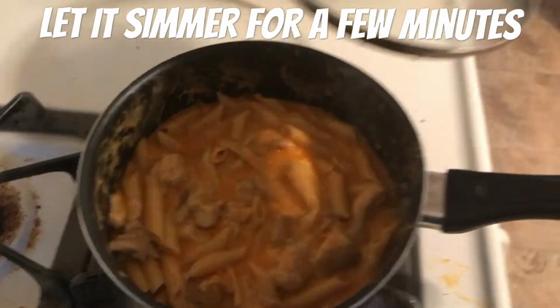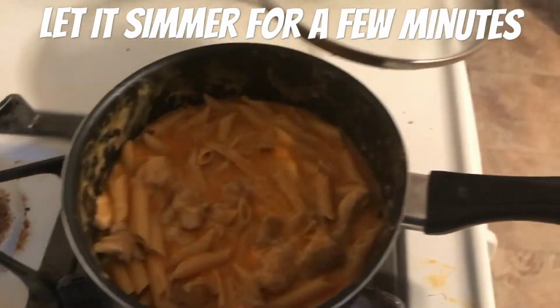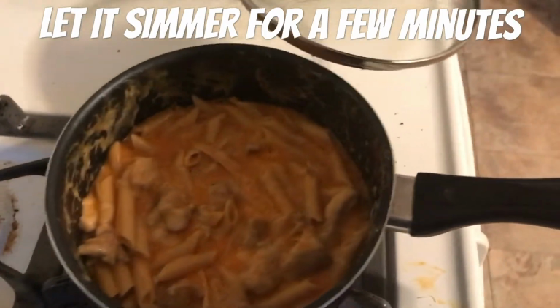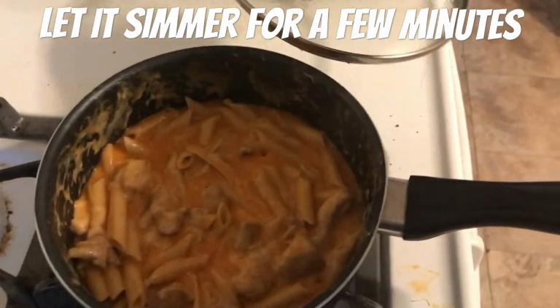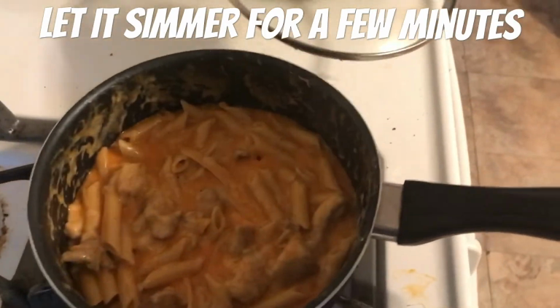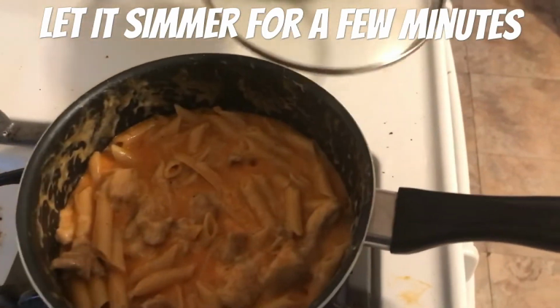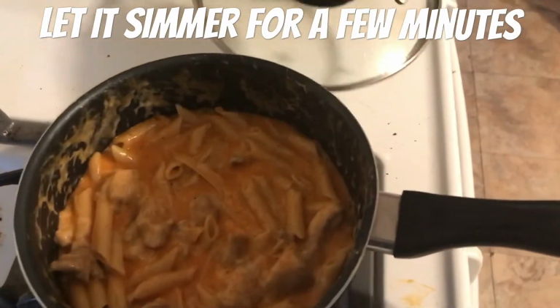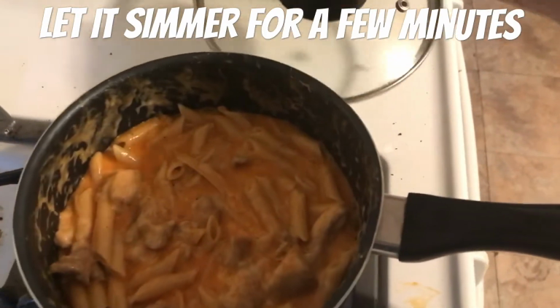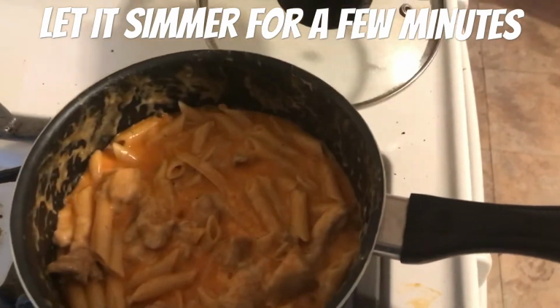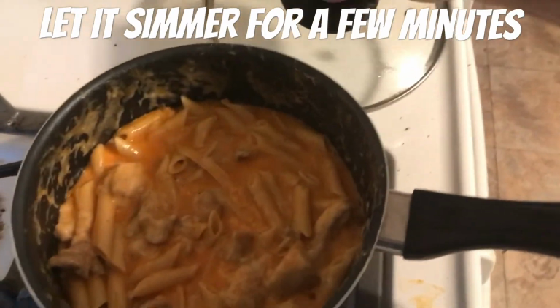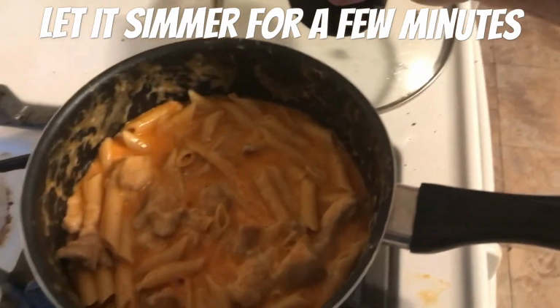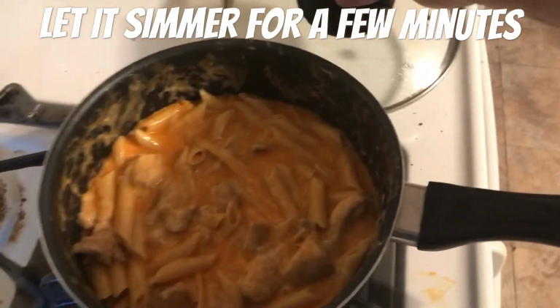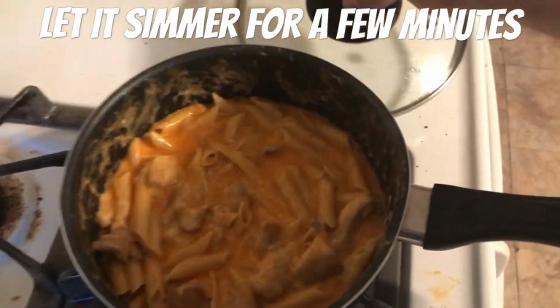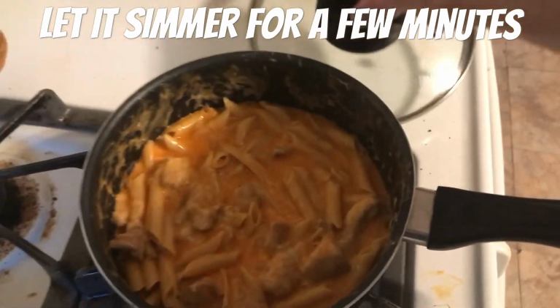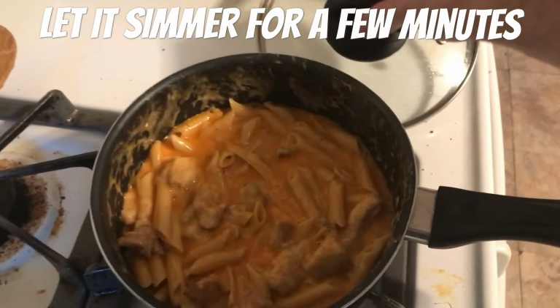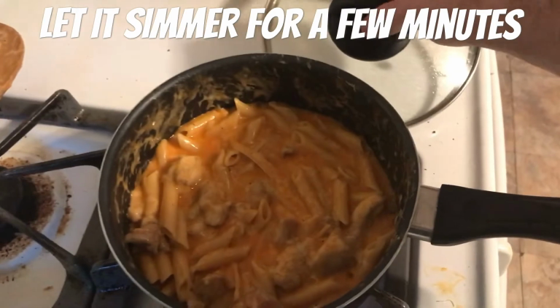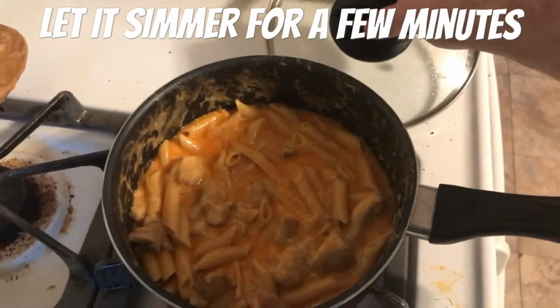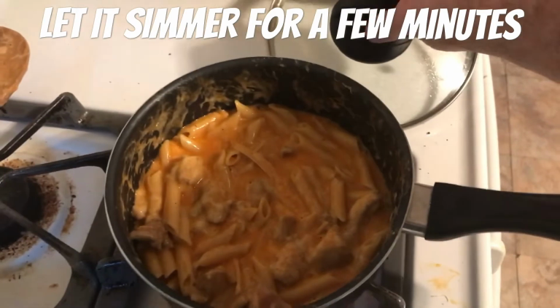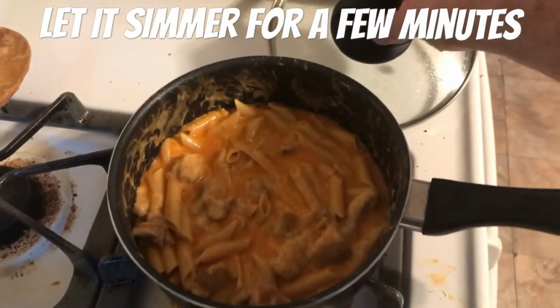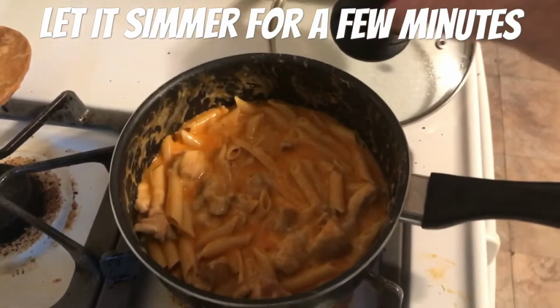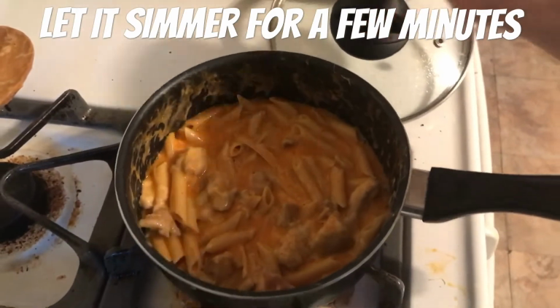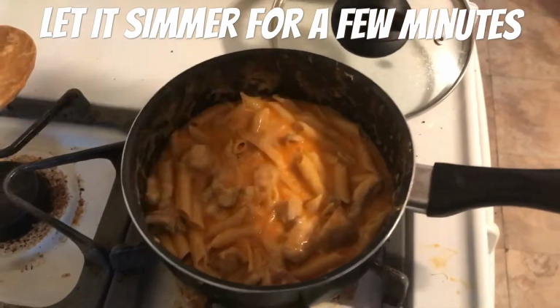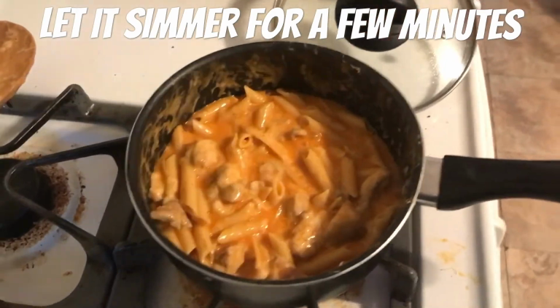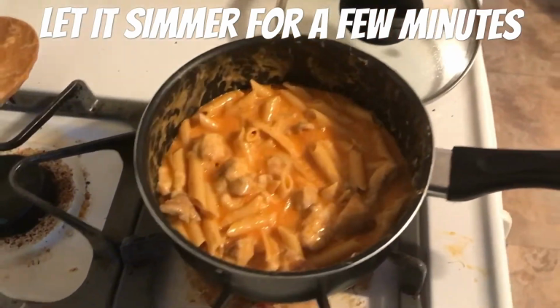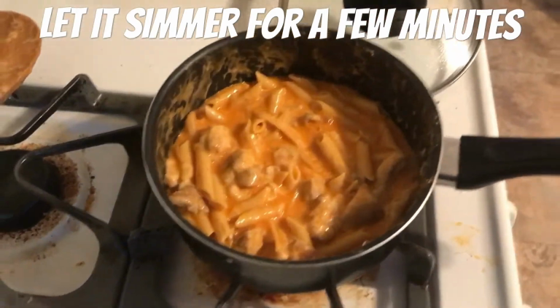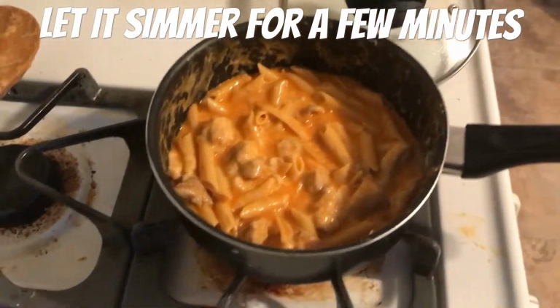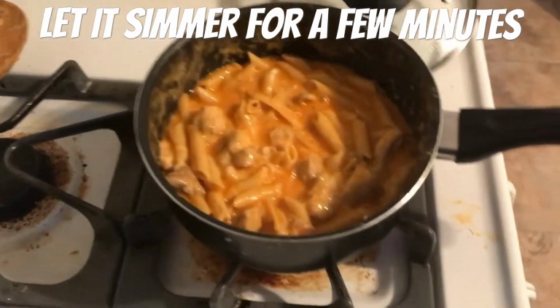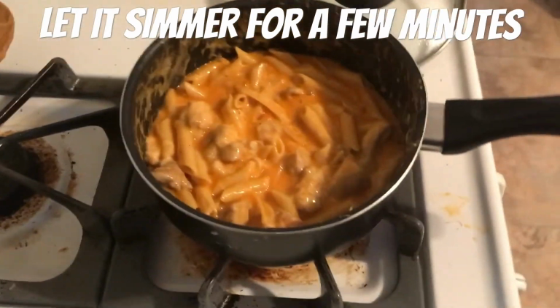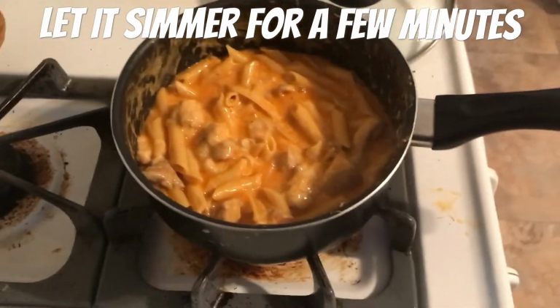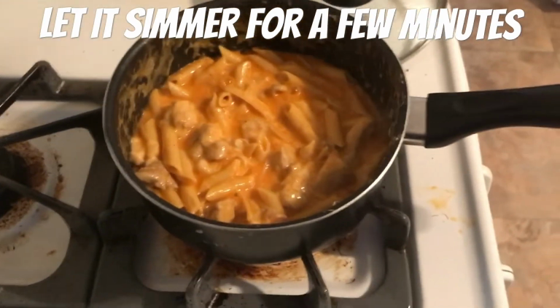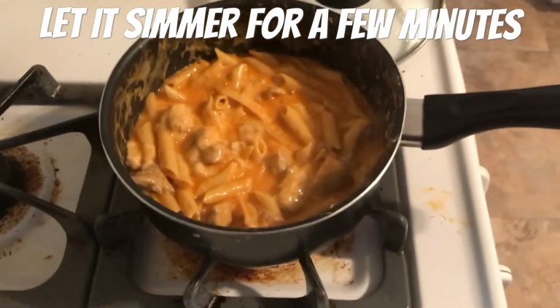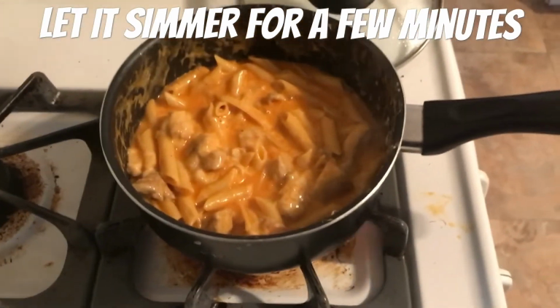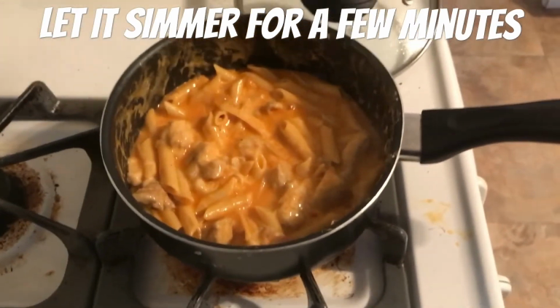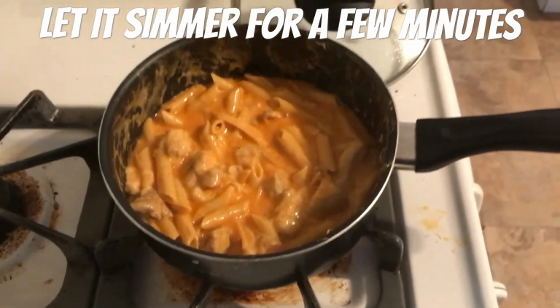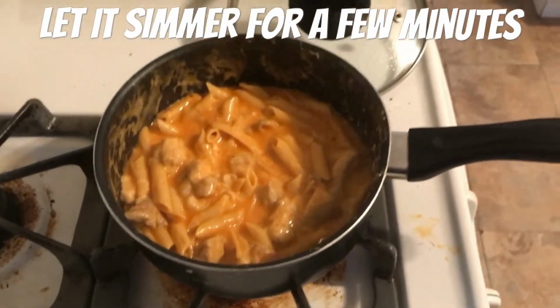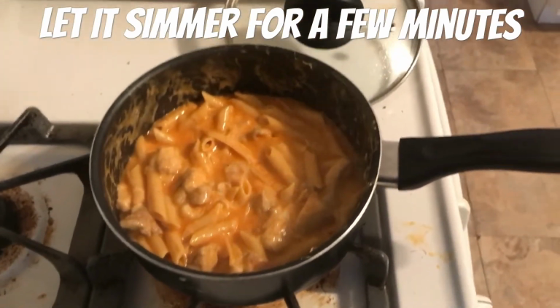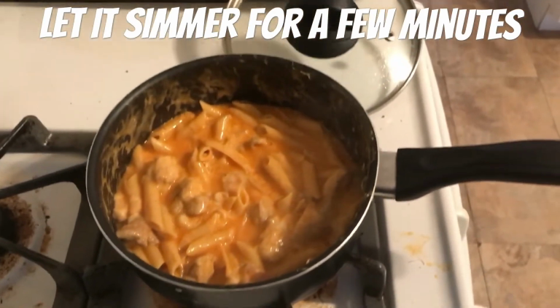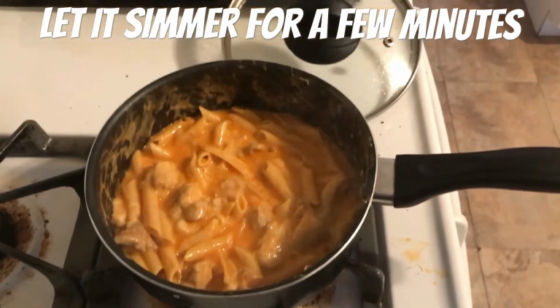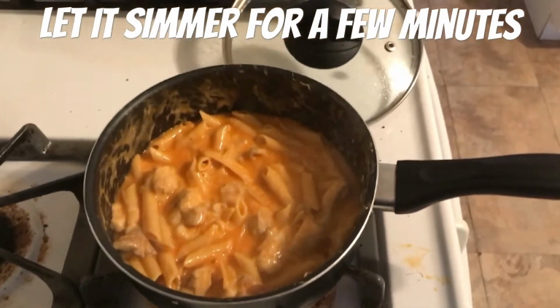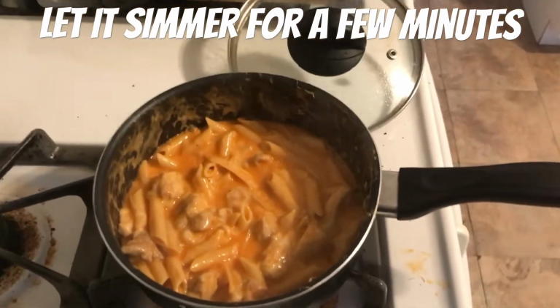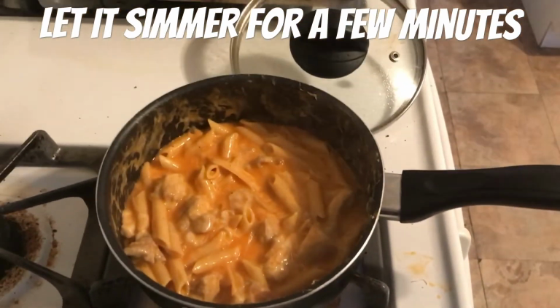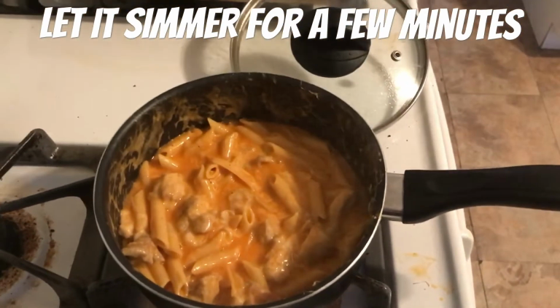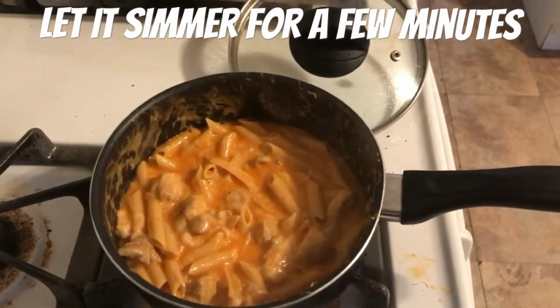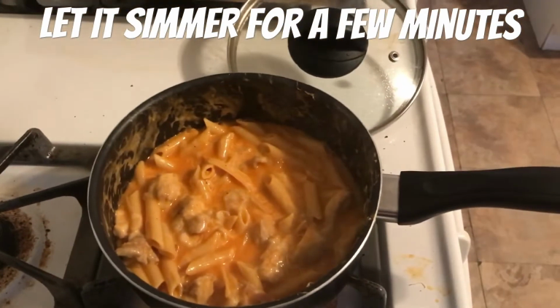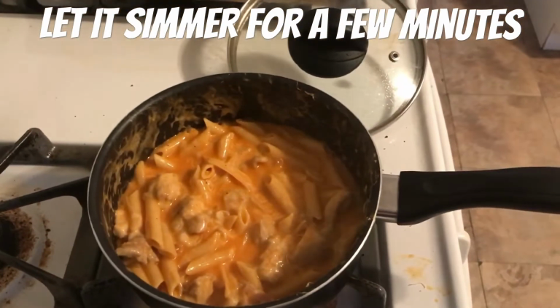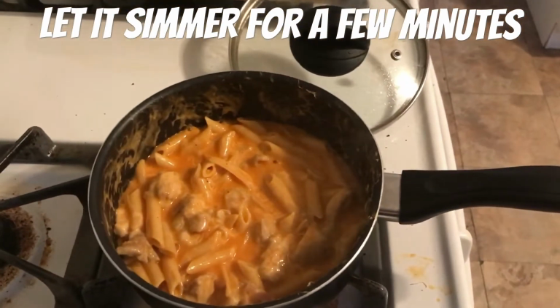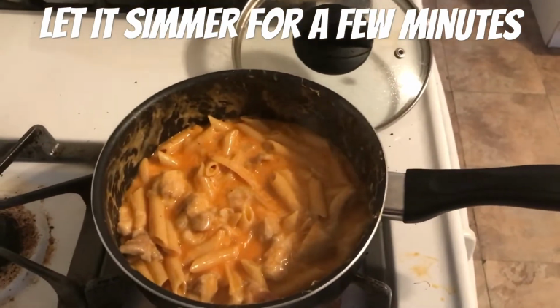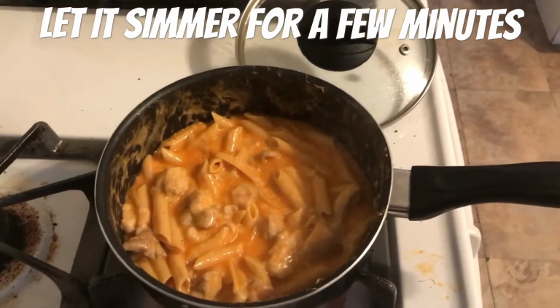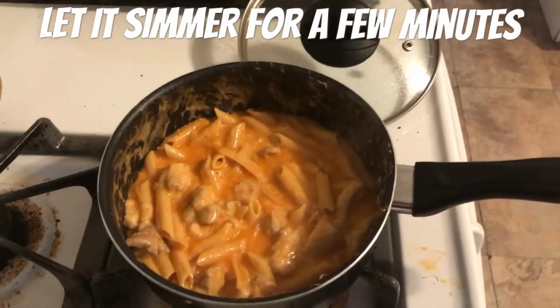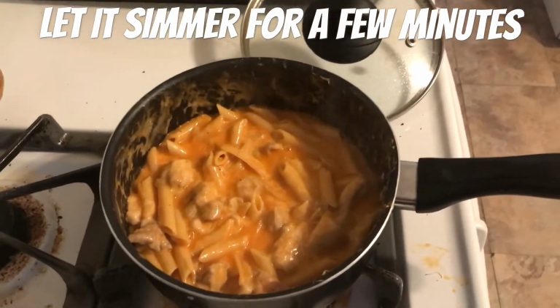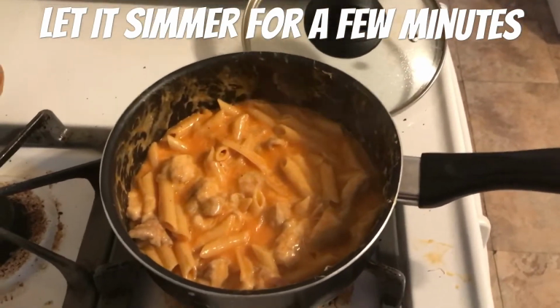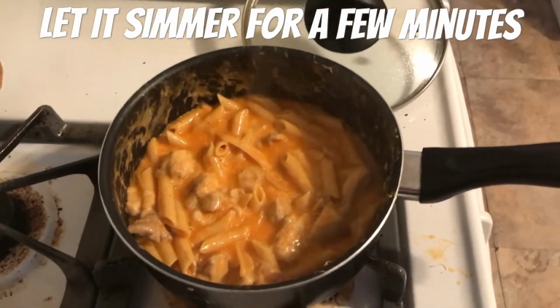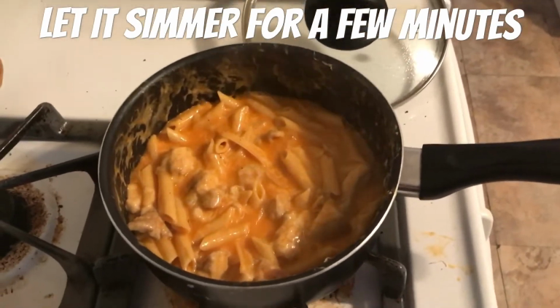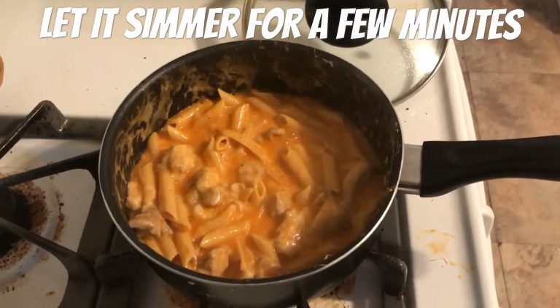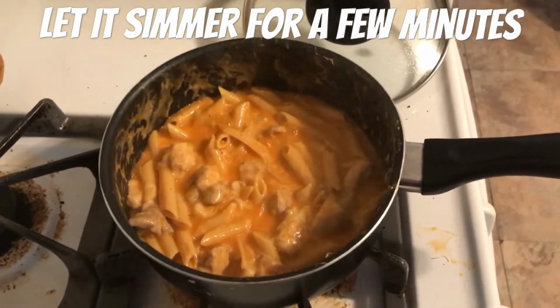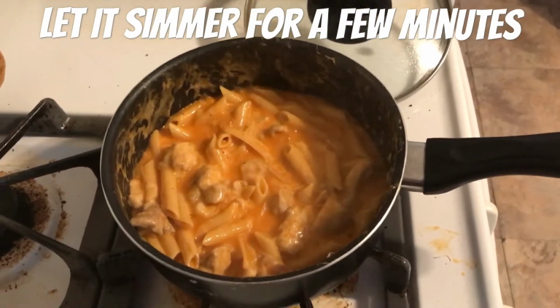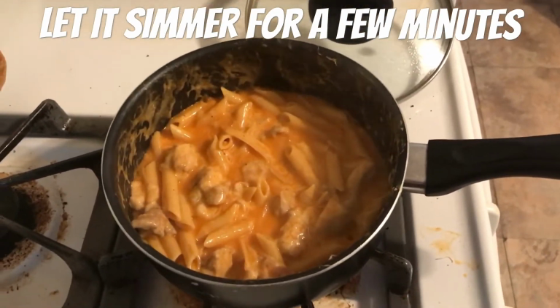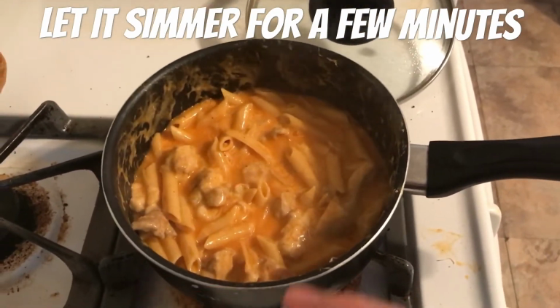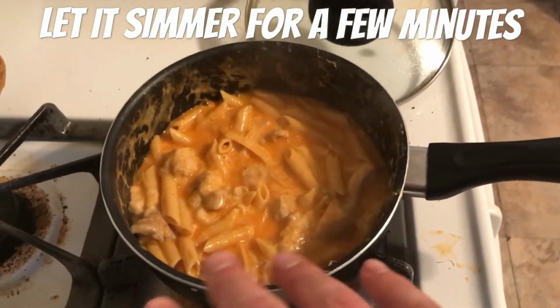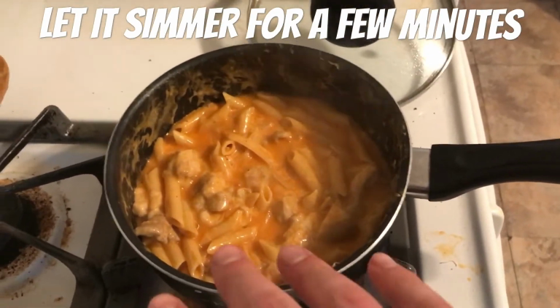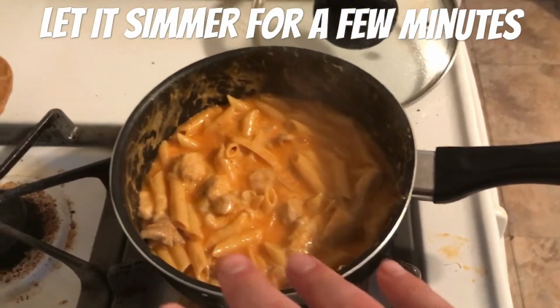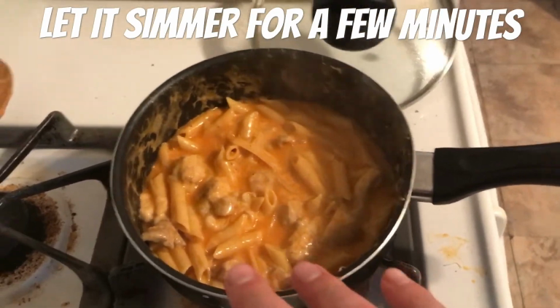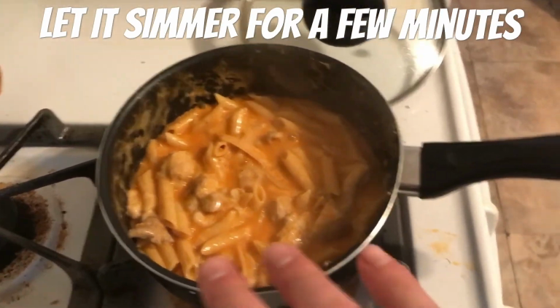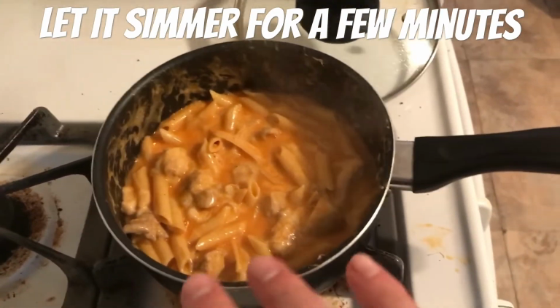Once you've added your buffalo sauce, you want to just let it thicken up a little bit — keep stirring.